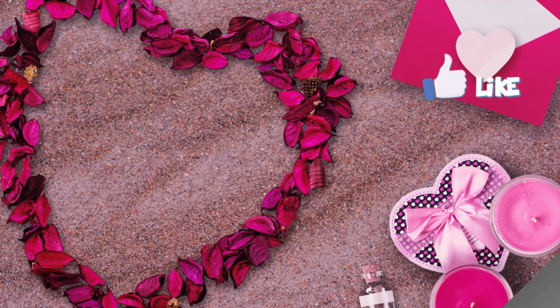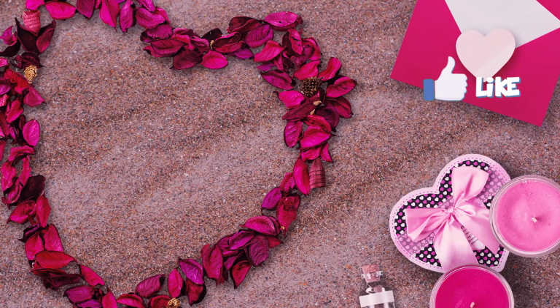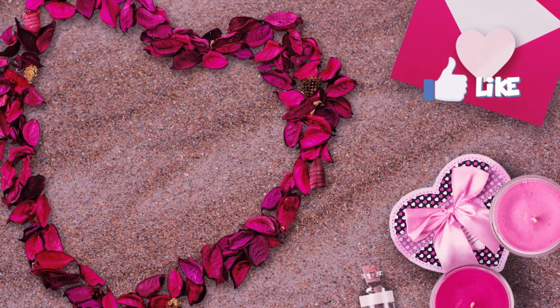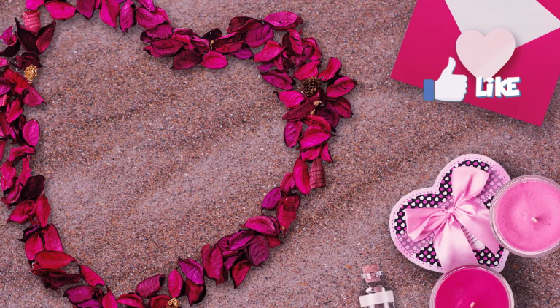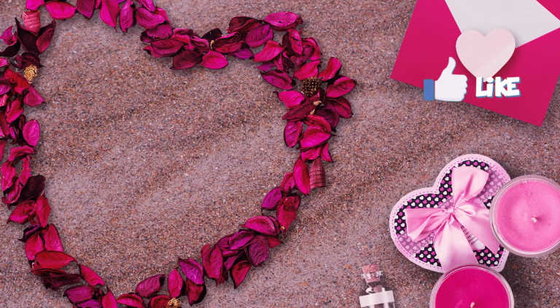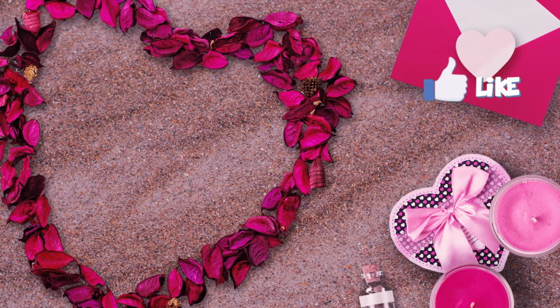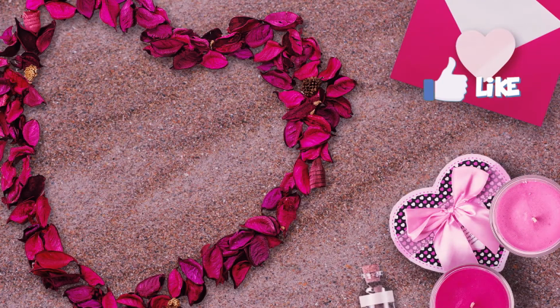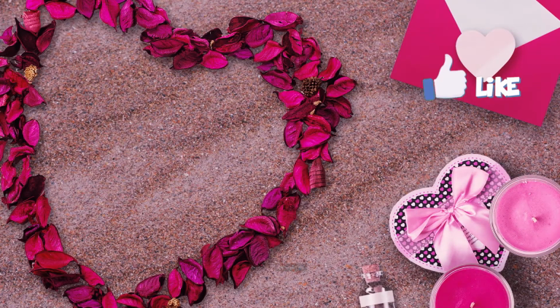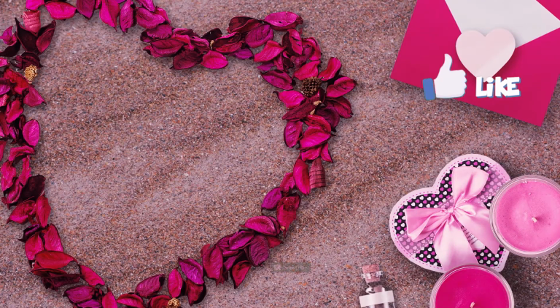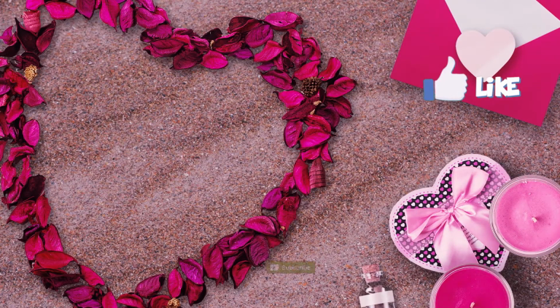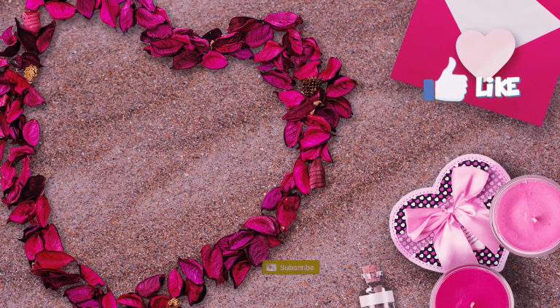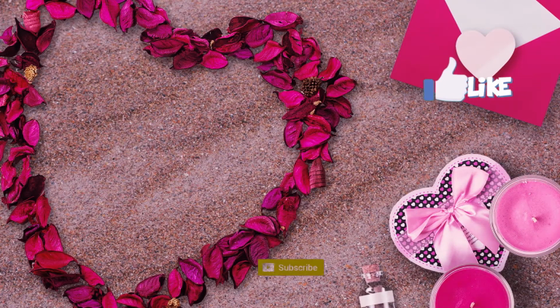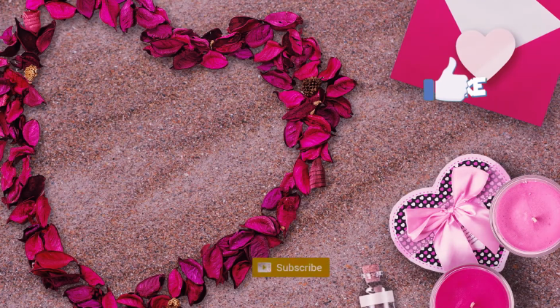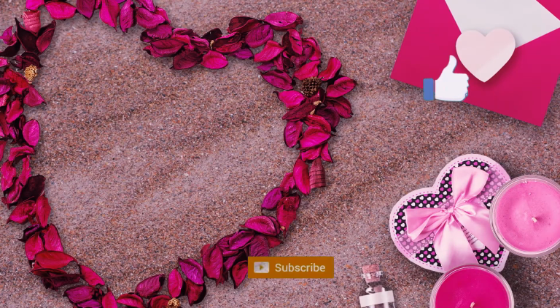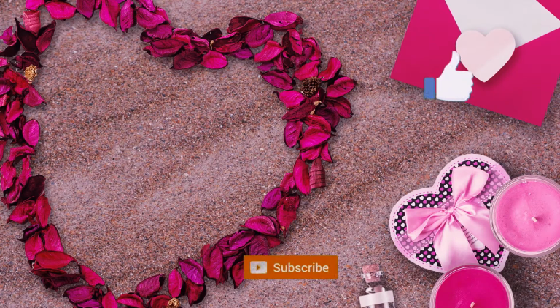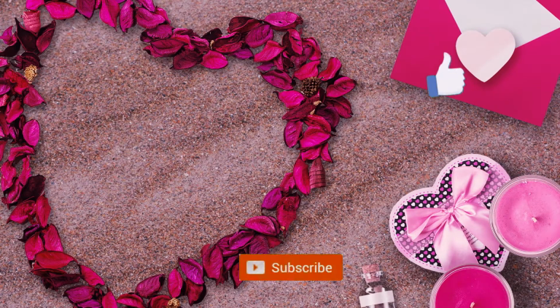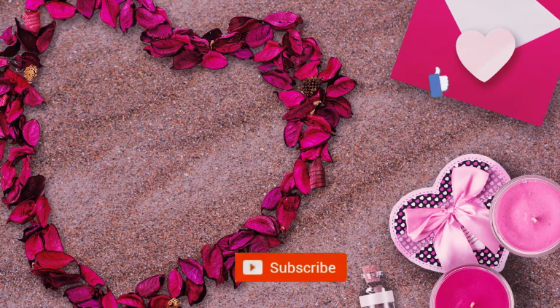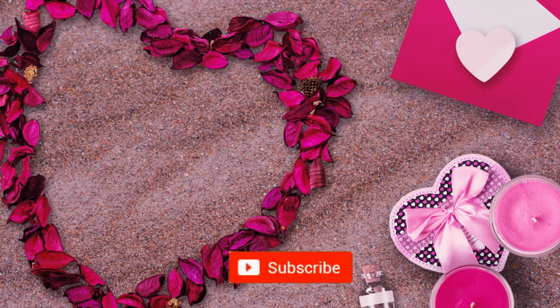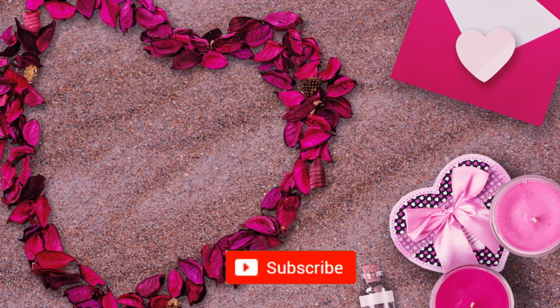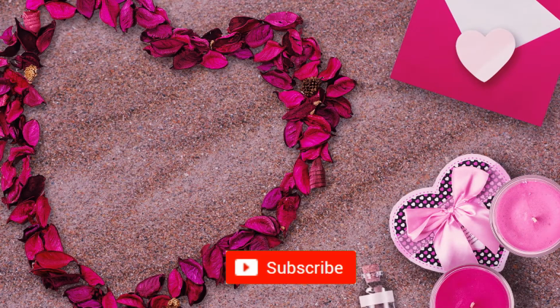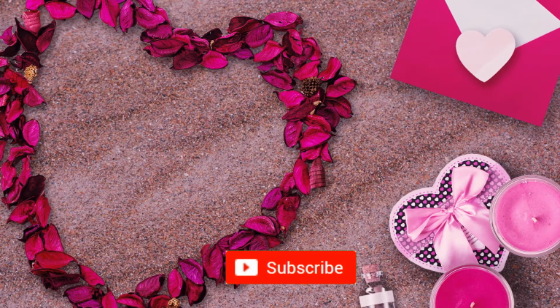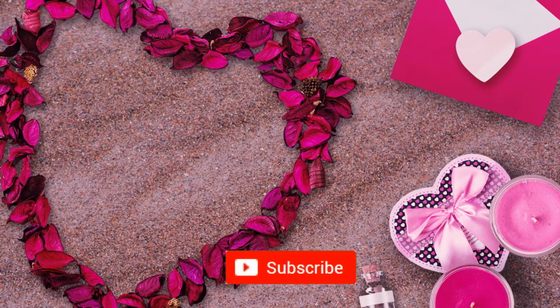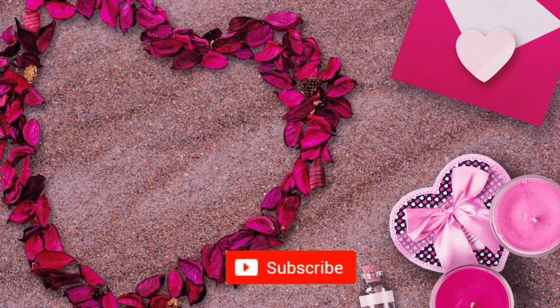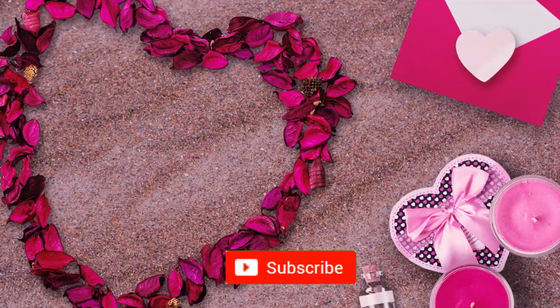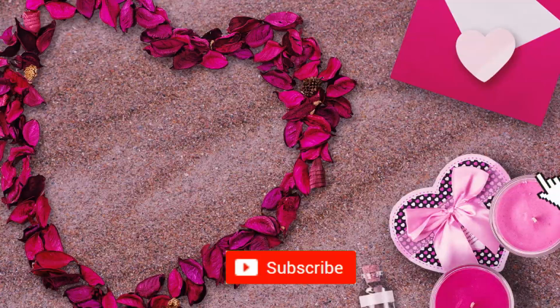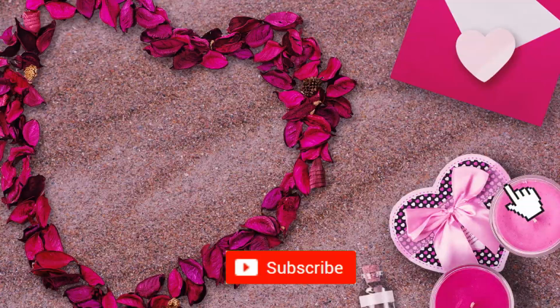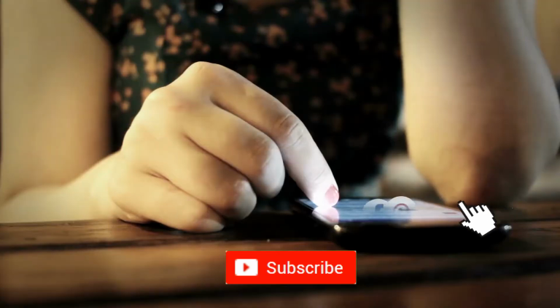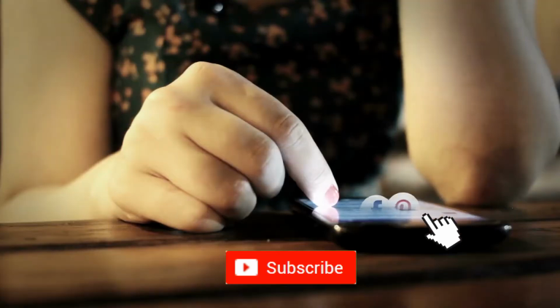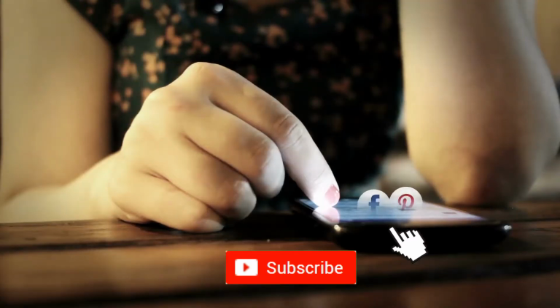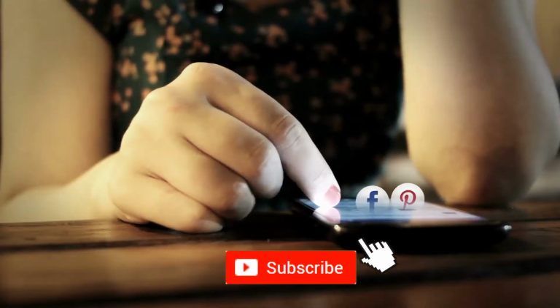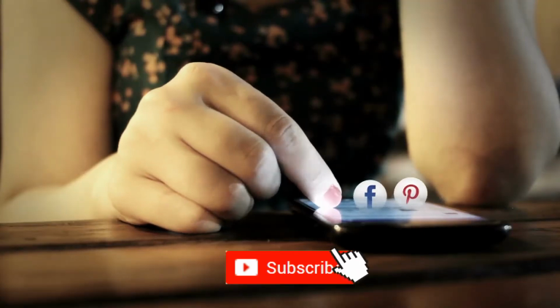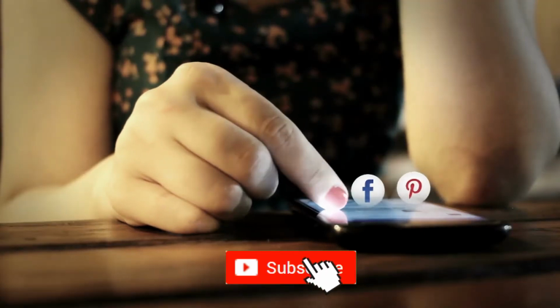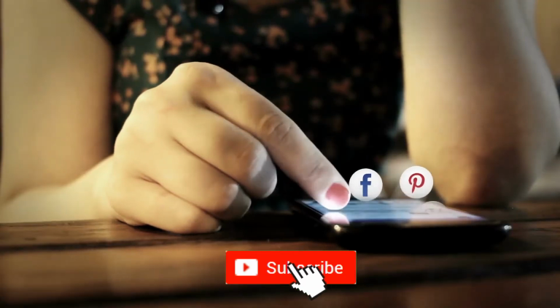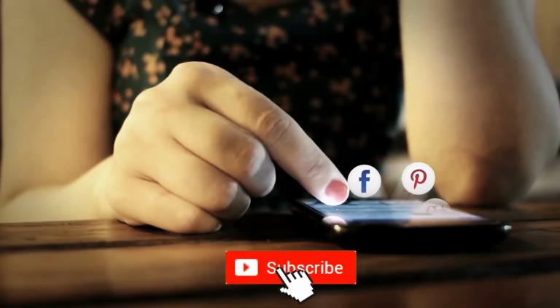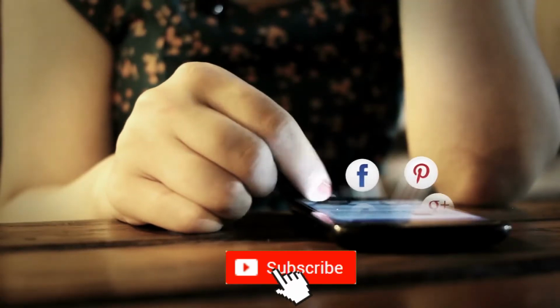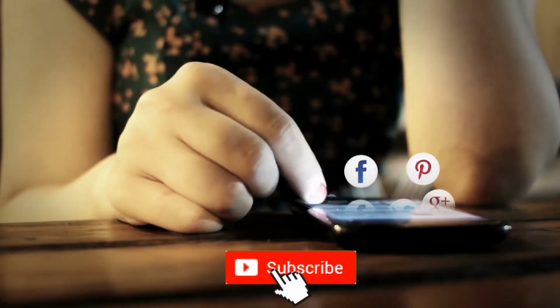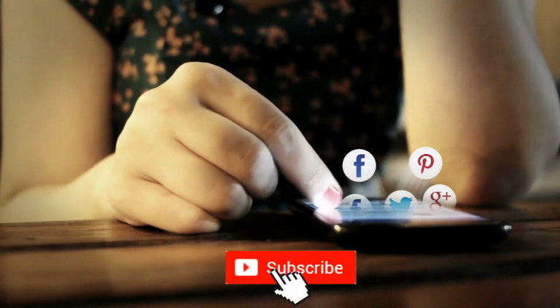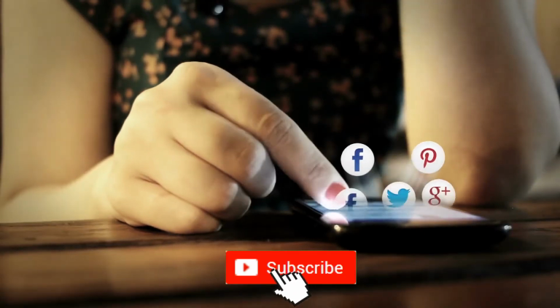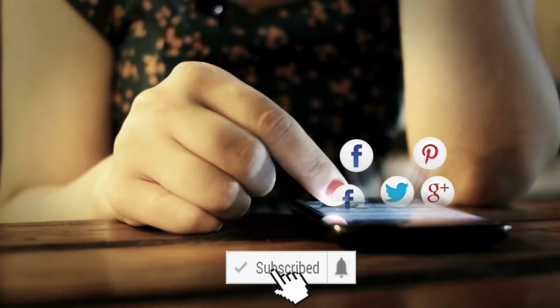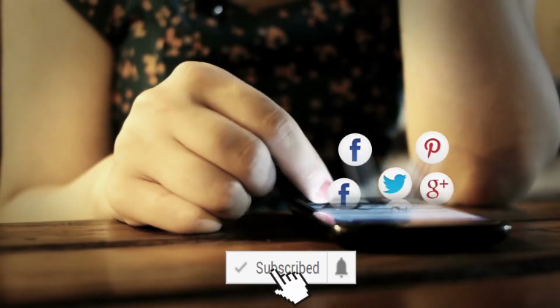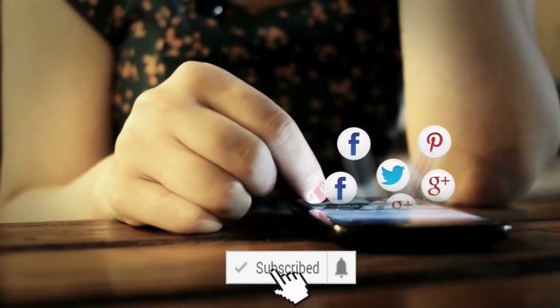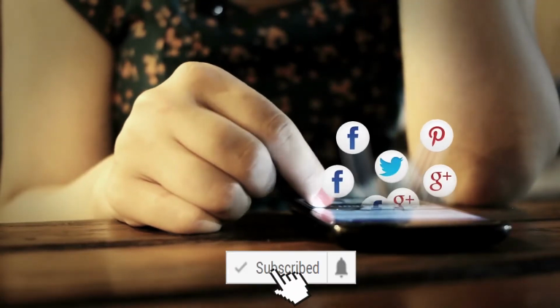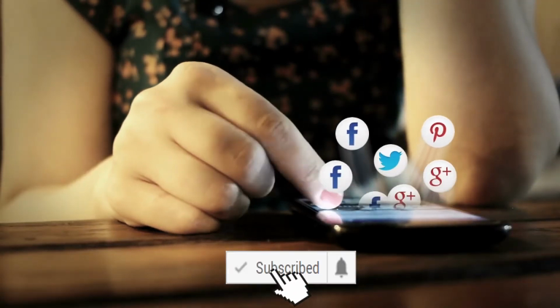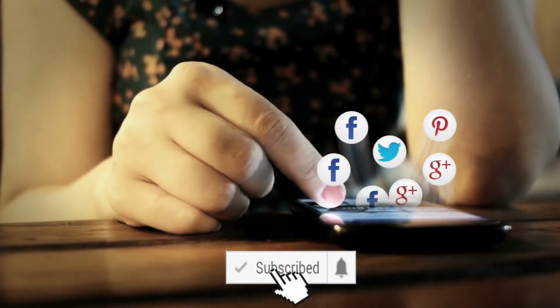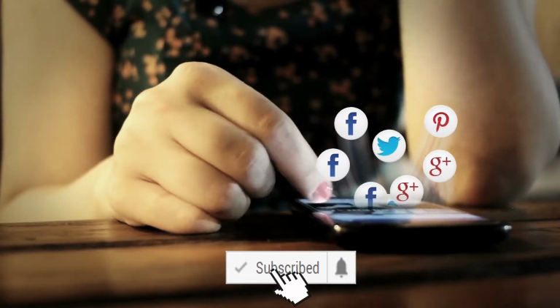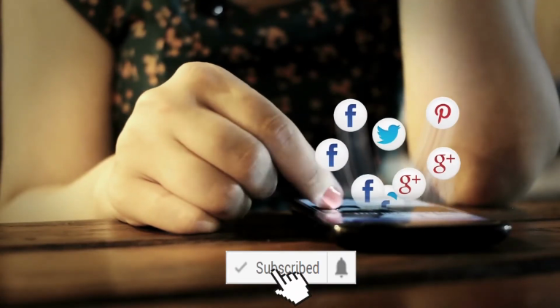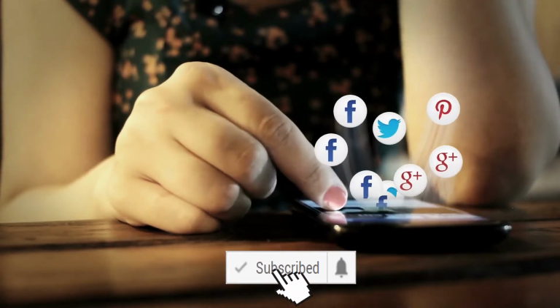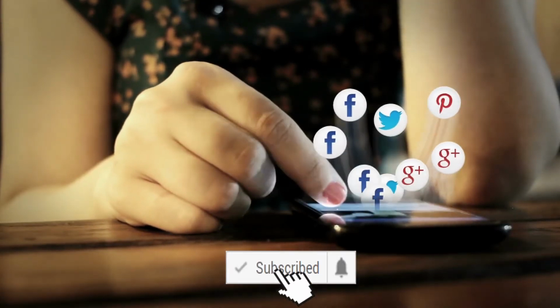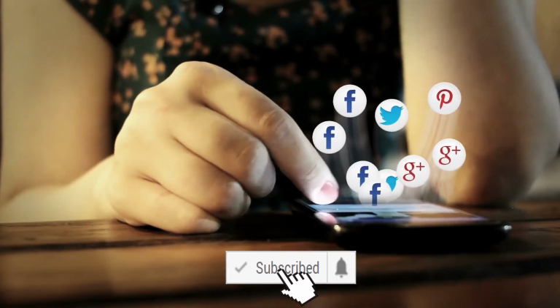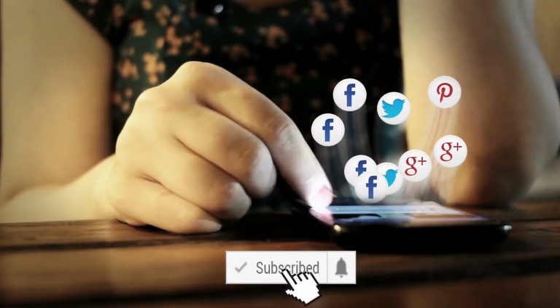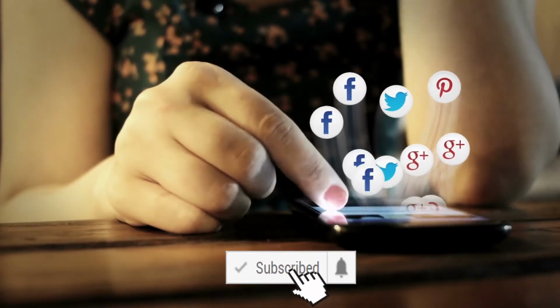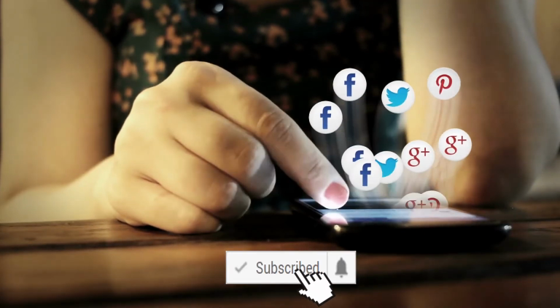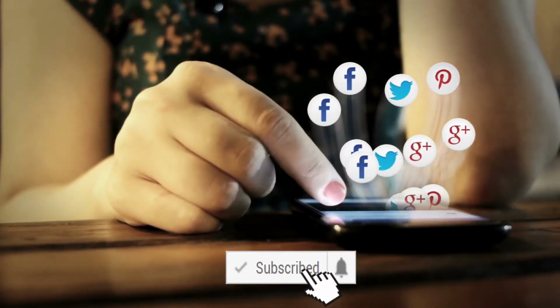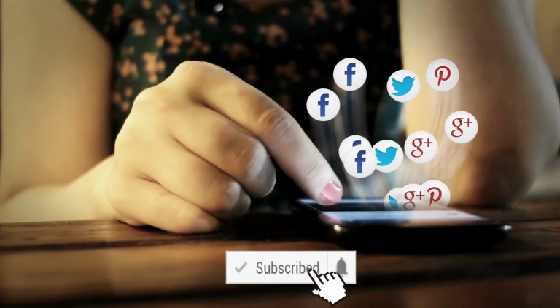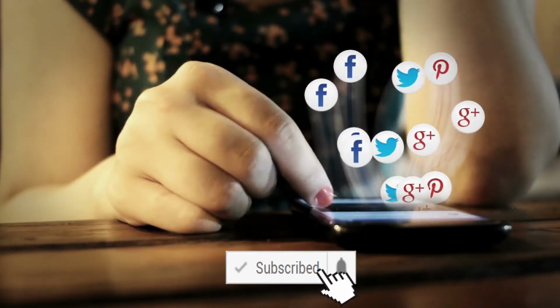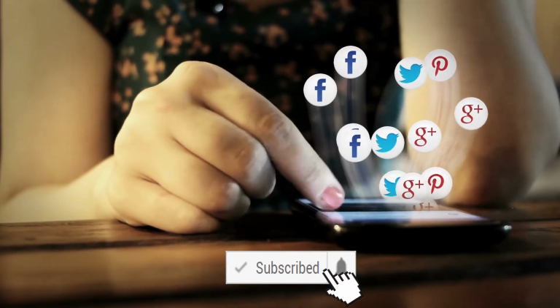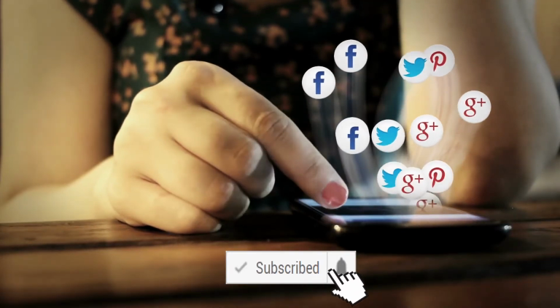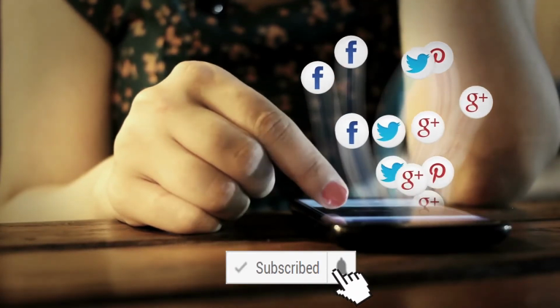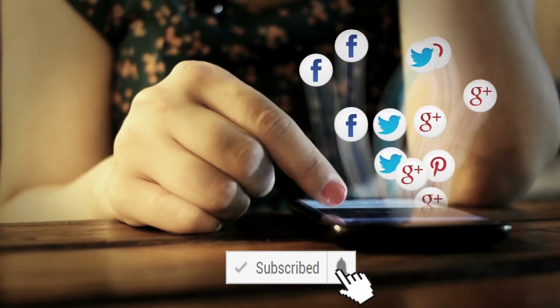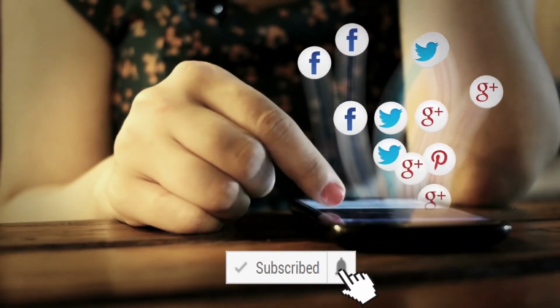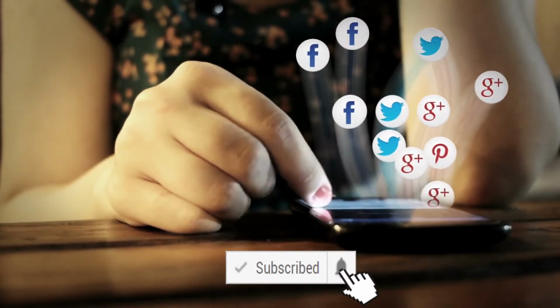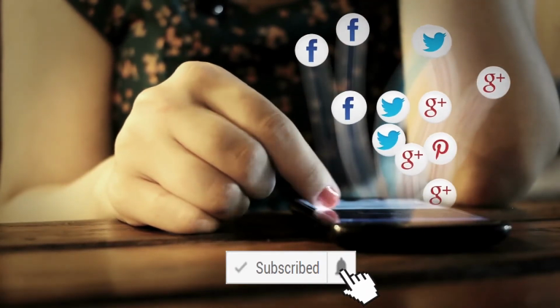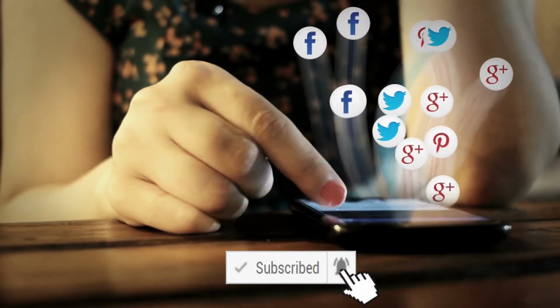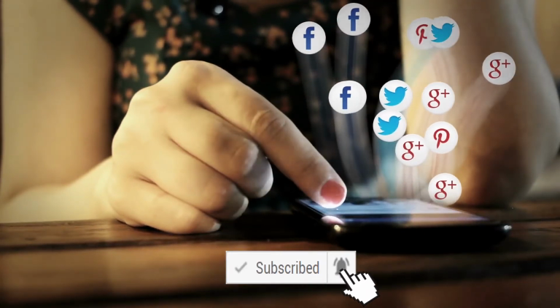I hope the video was useful for you. If so, please like and subscribe, and don't forget to share it with your friends and family as well. Thanks a lot for watching. Take care, bye bye!